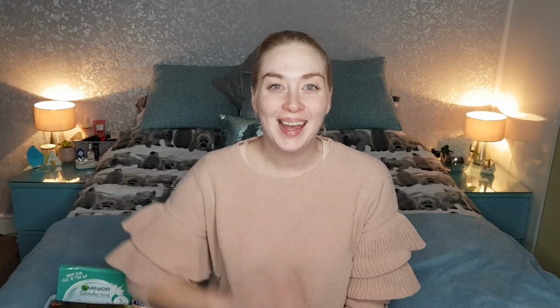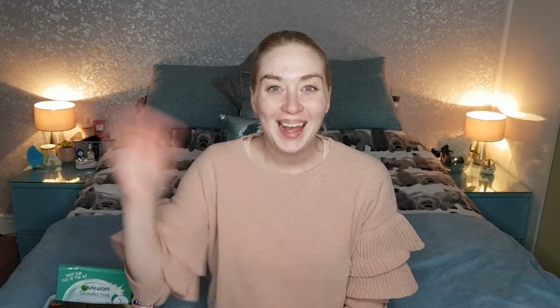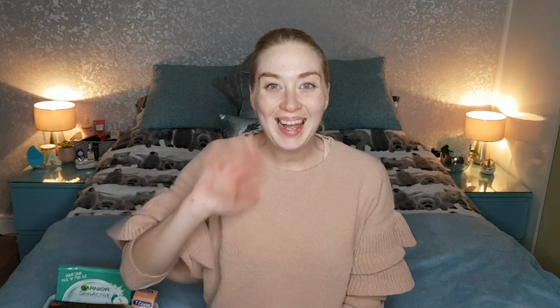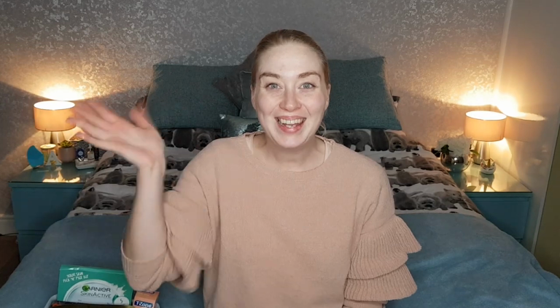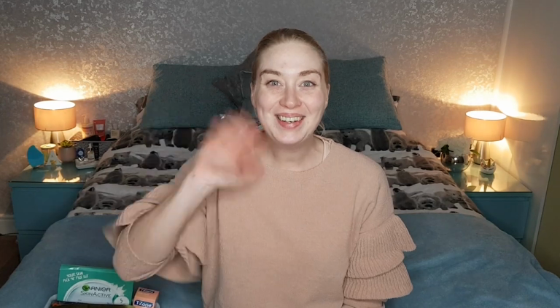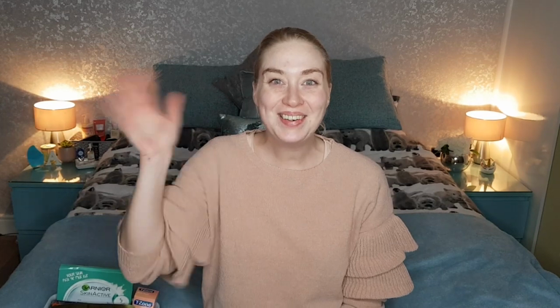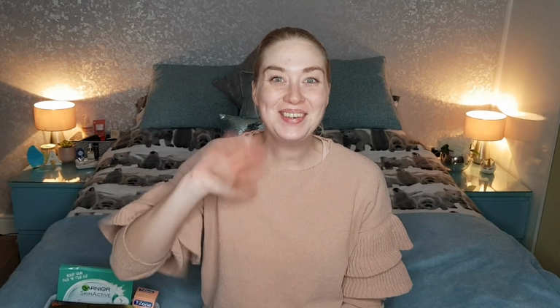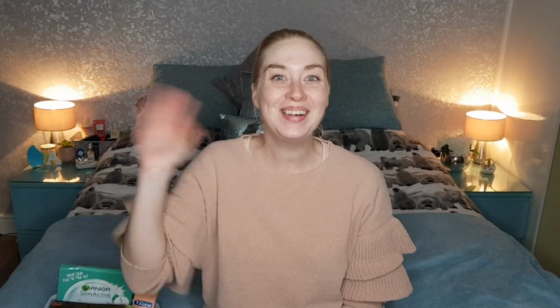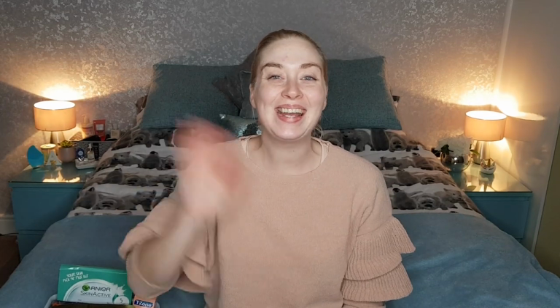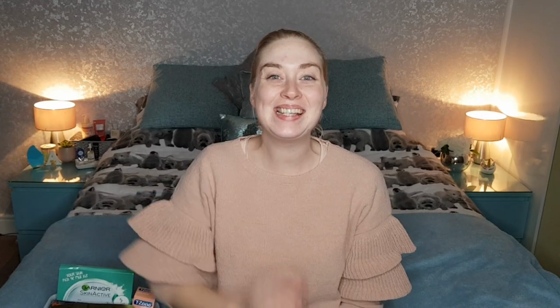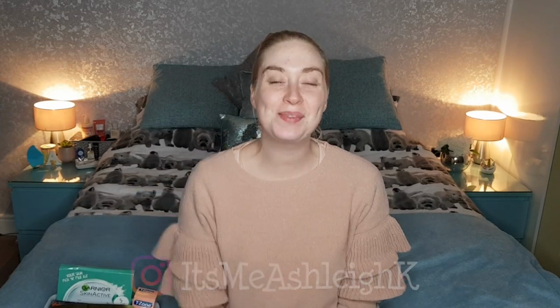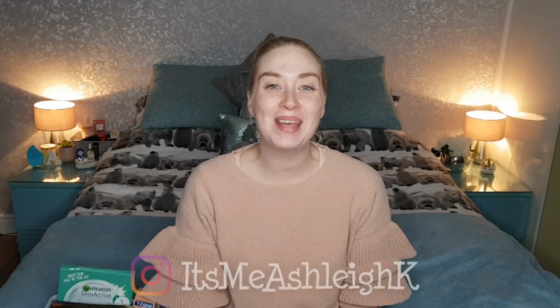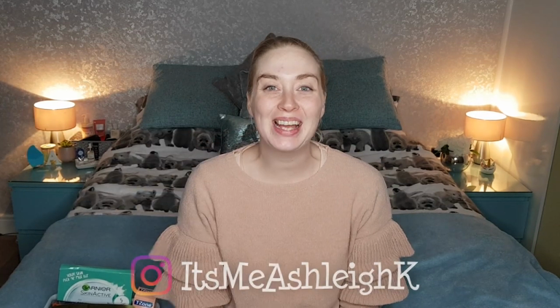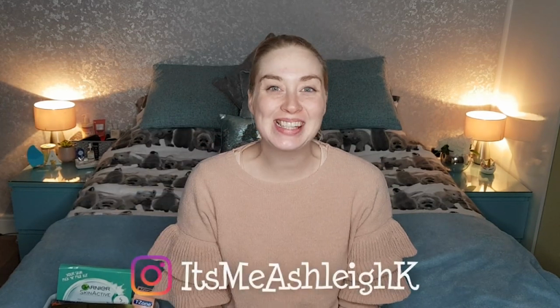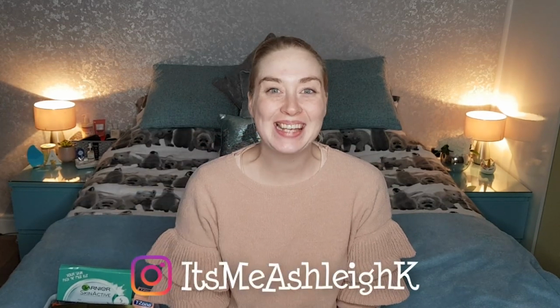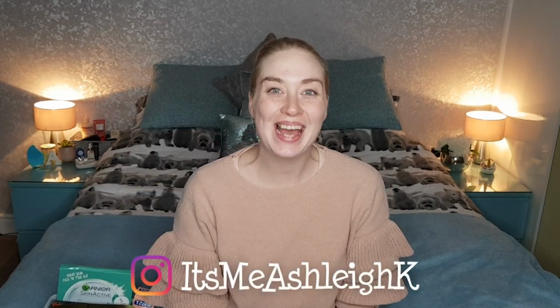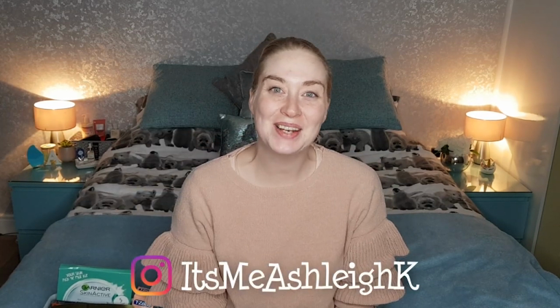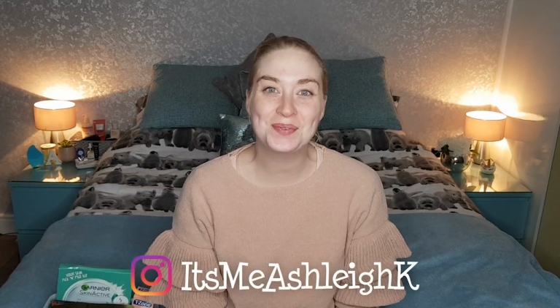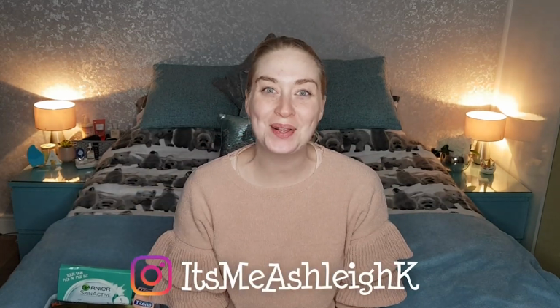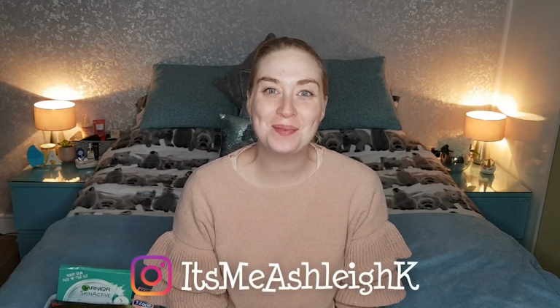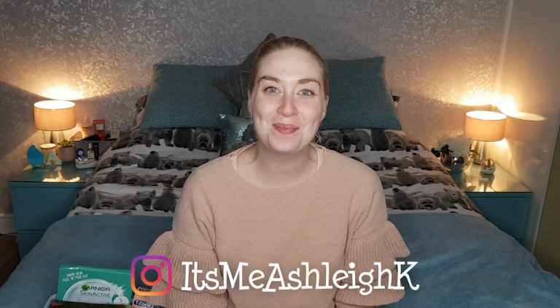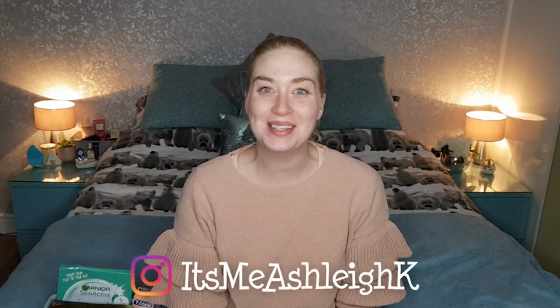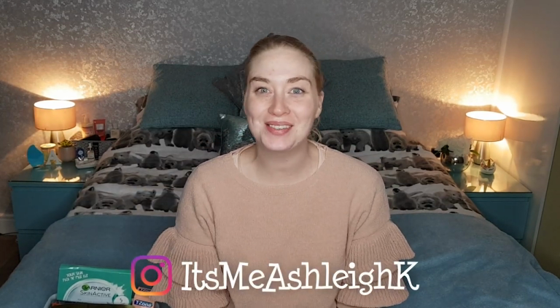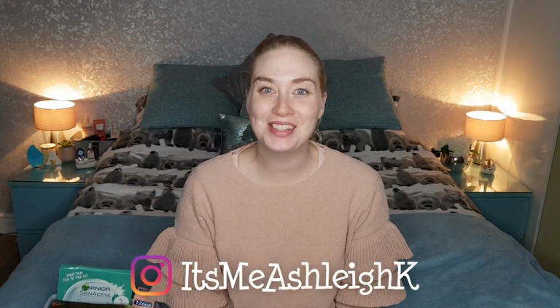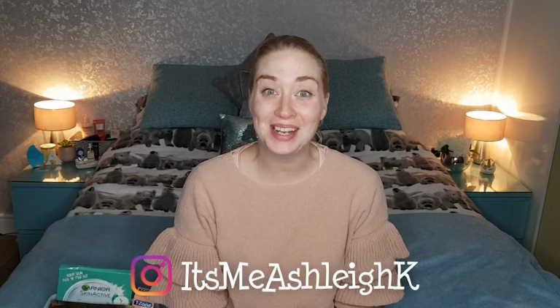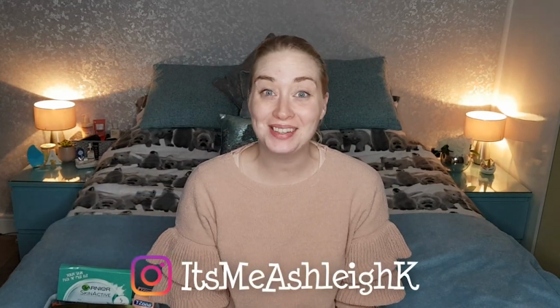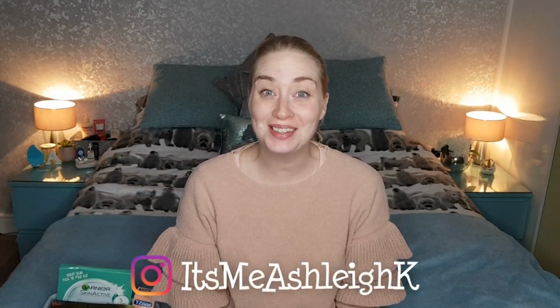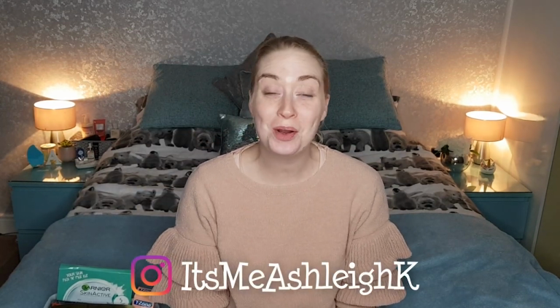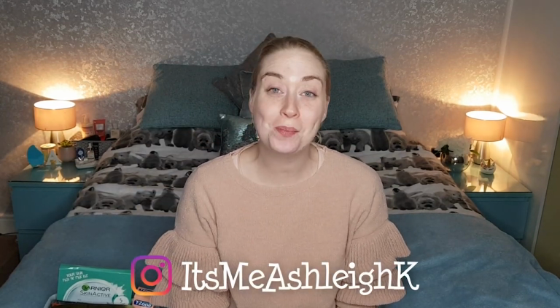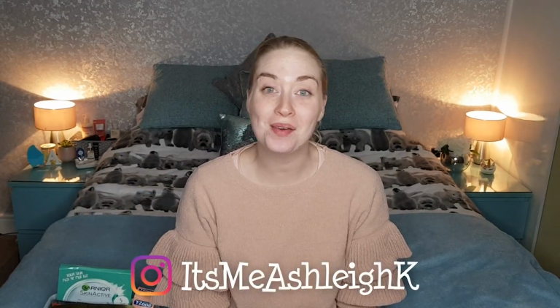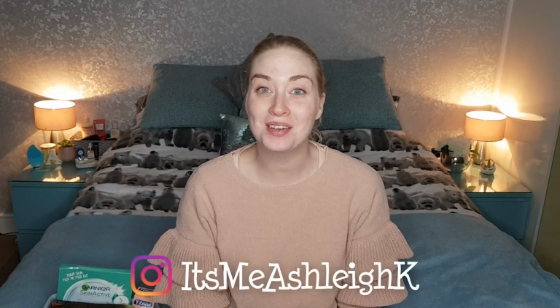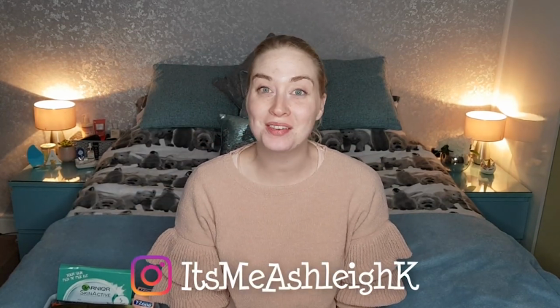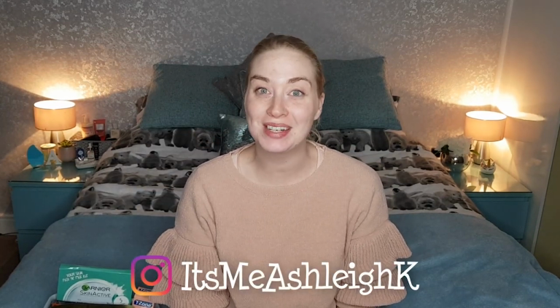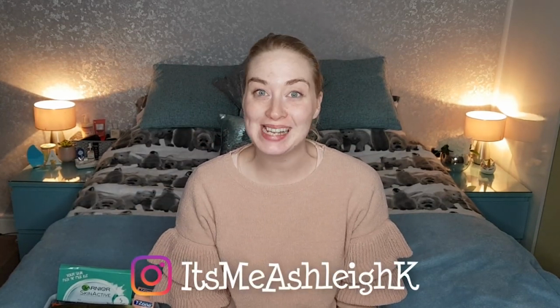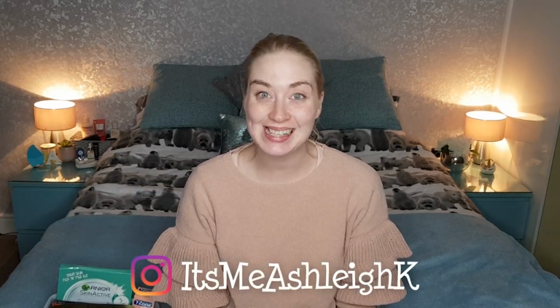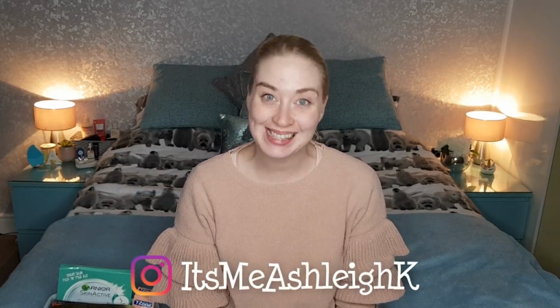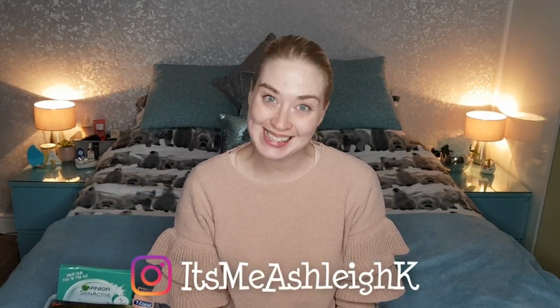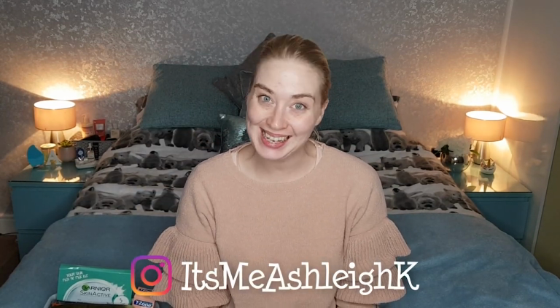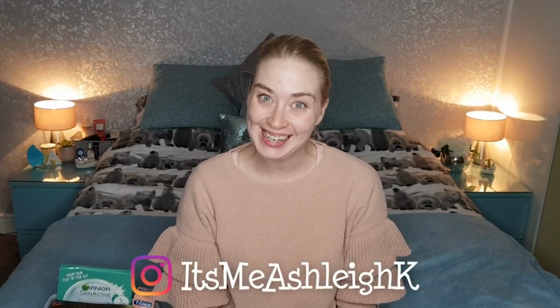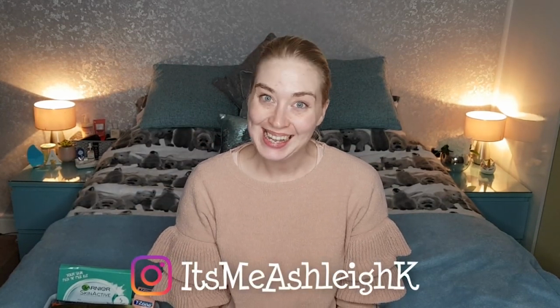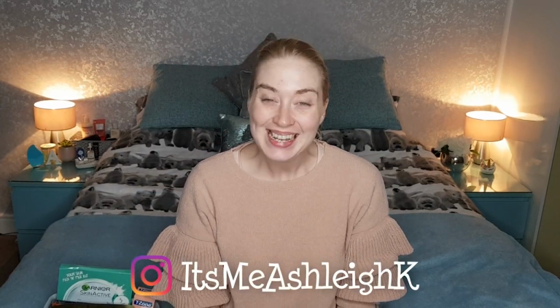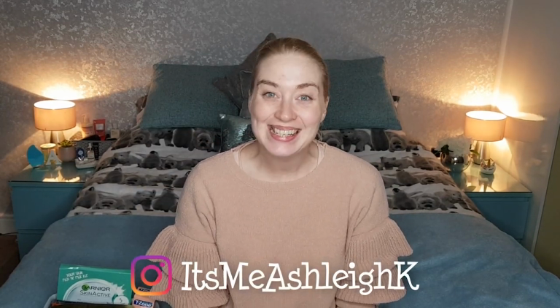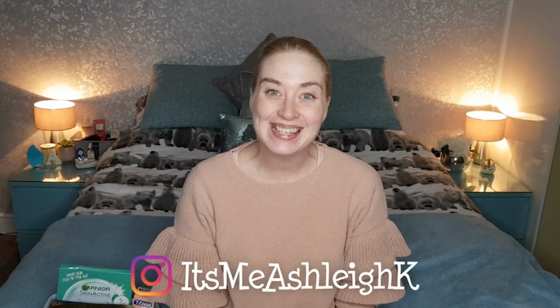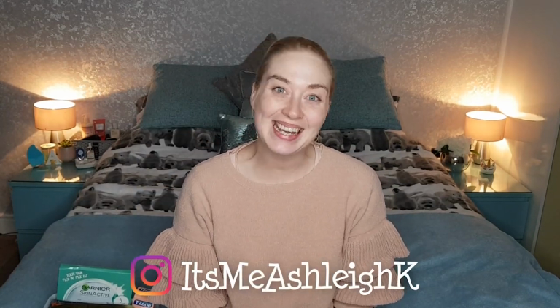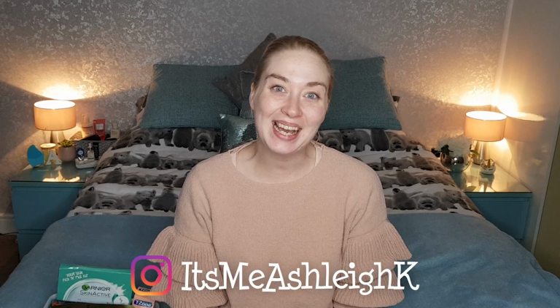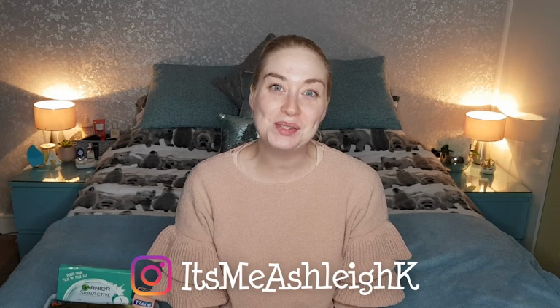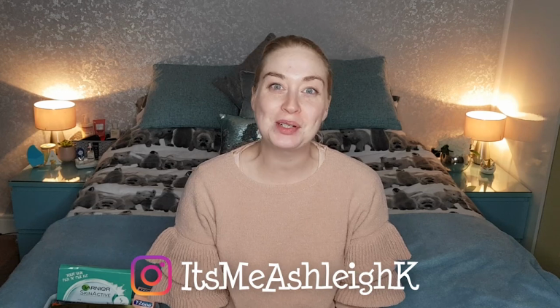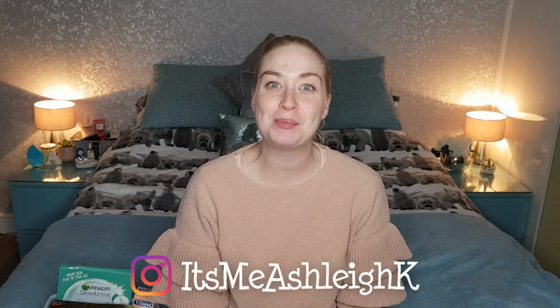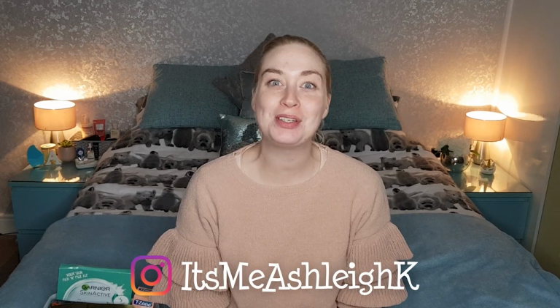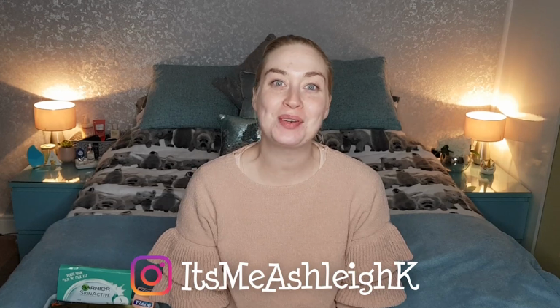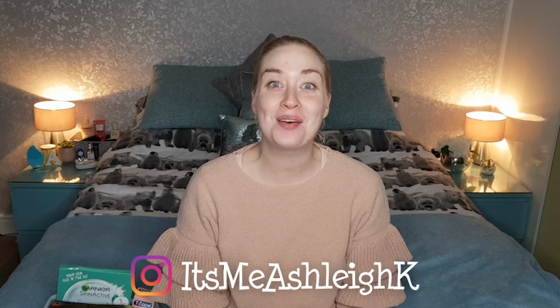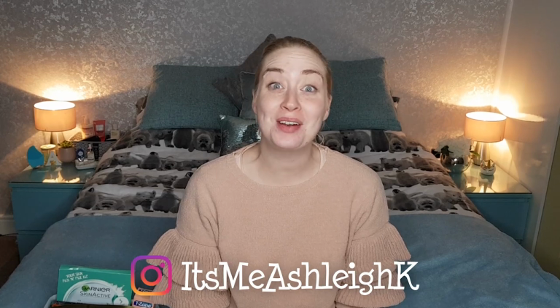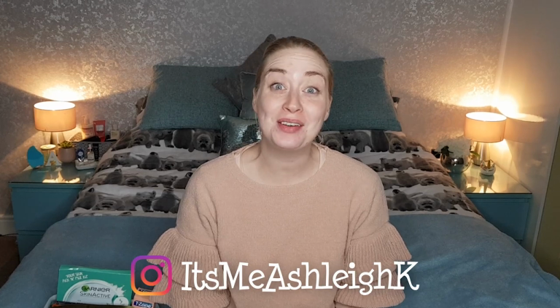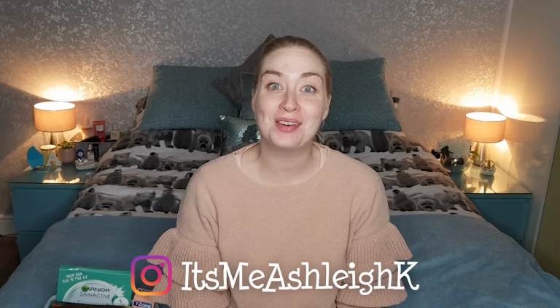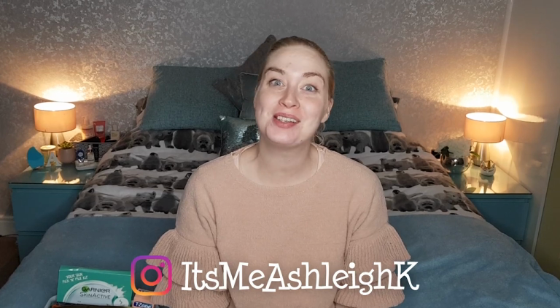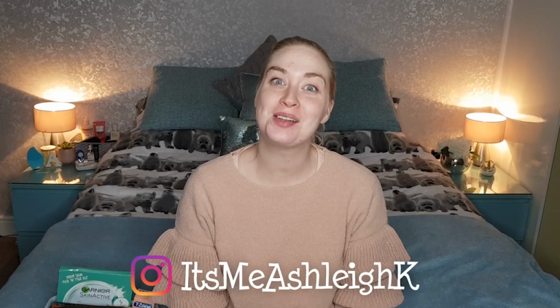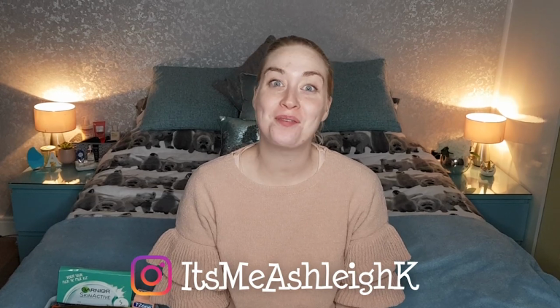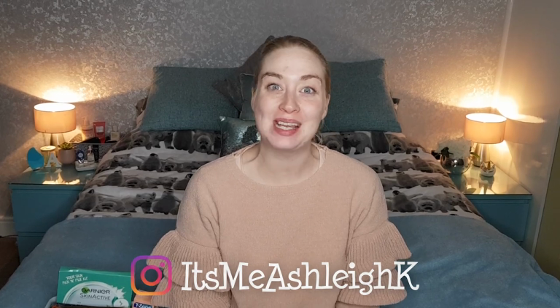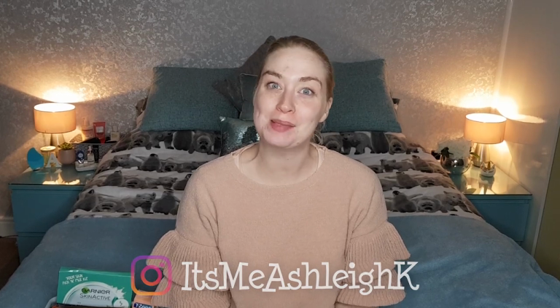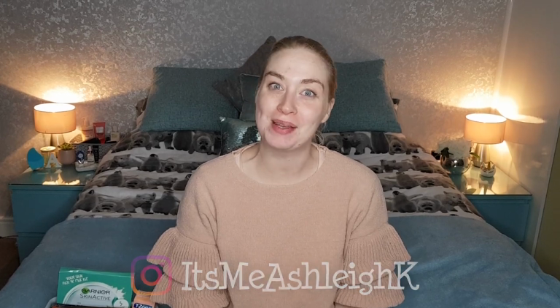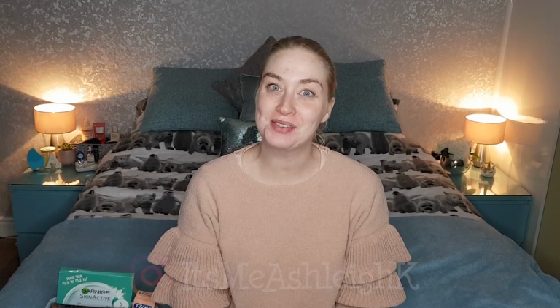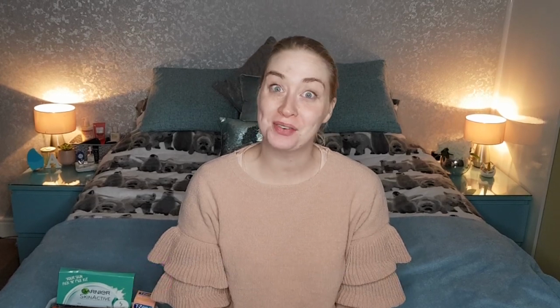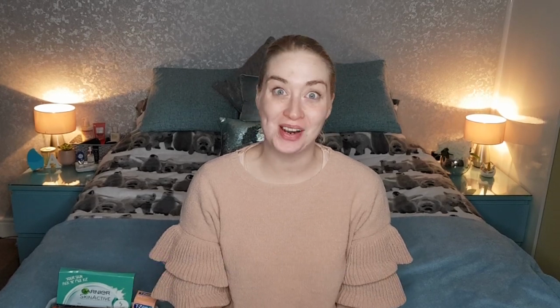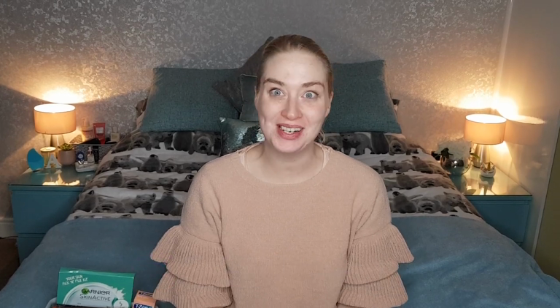Hello, it's me Ashley and welcome back to my channel. I hope you're having a fantastic day. Today guys we're going to be doing our very first face mask Friday.